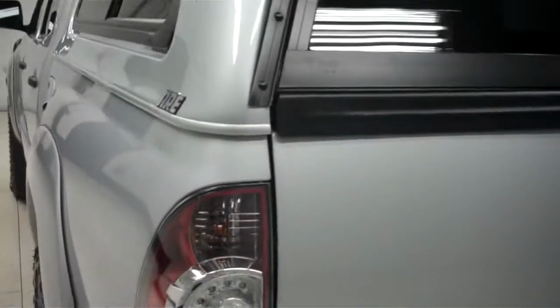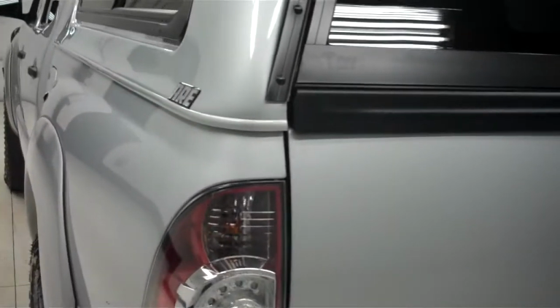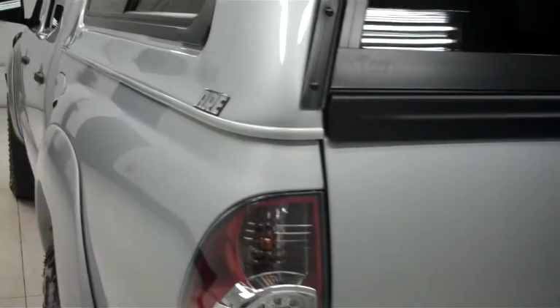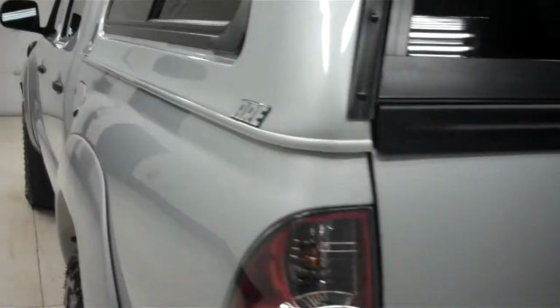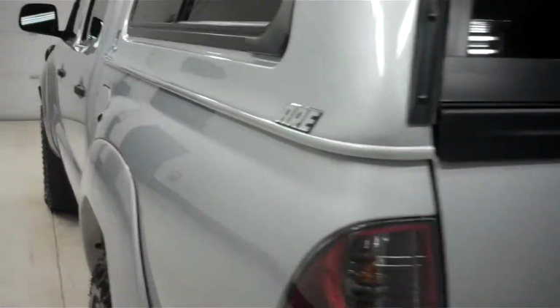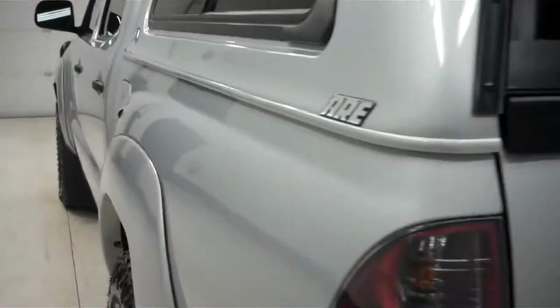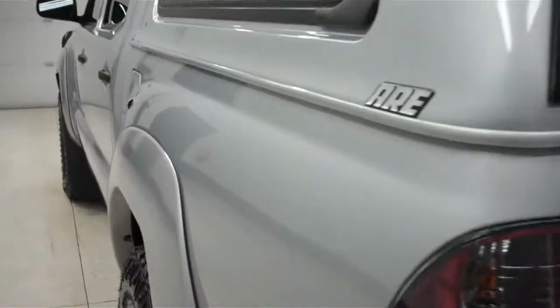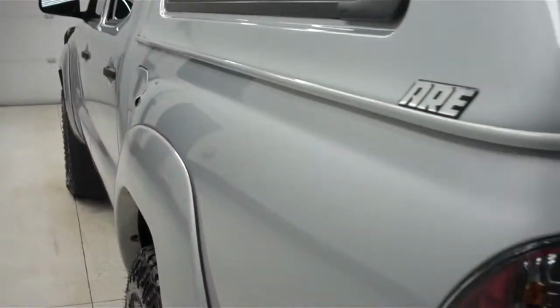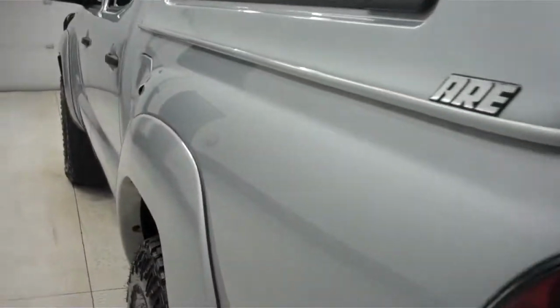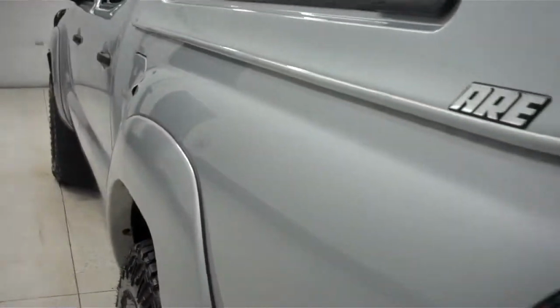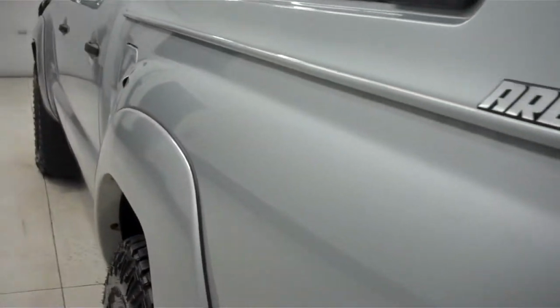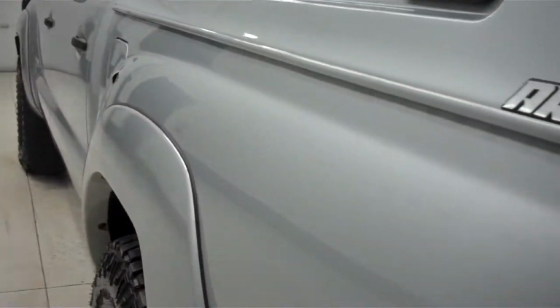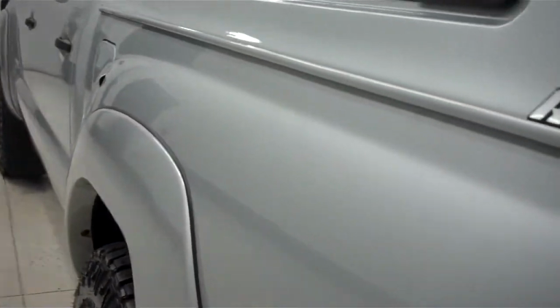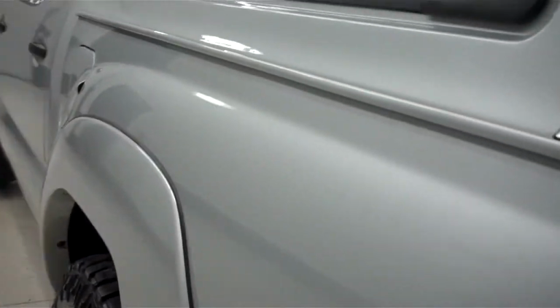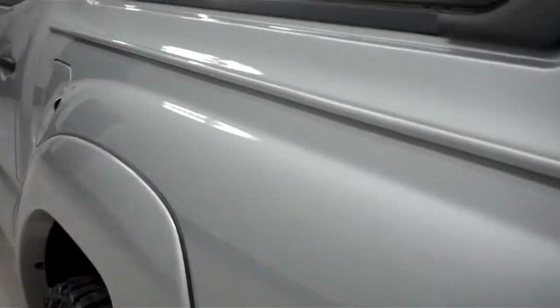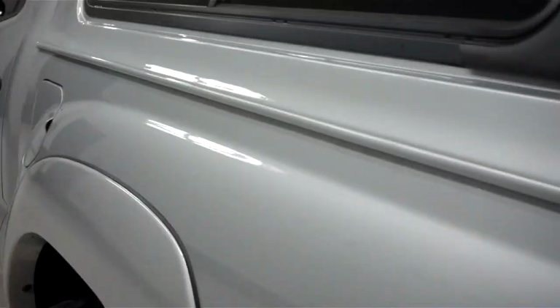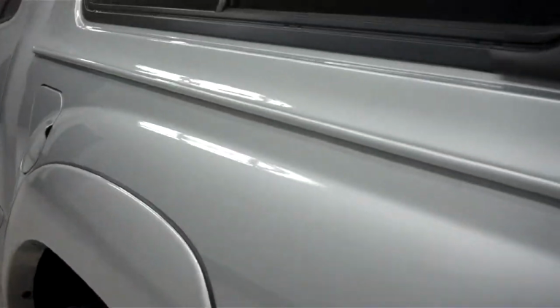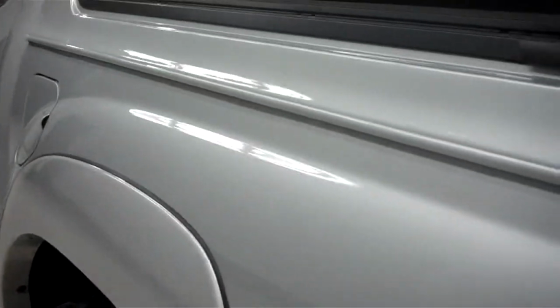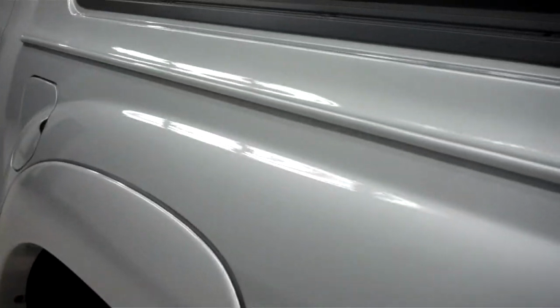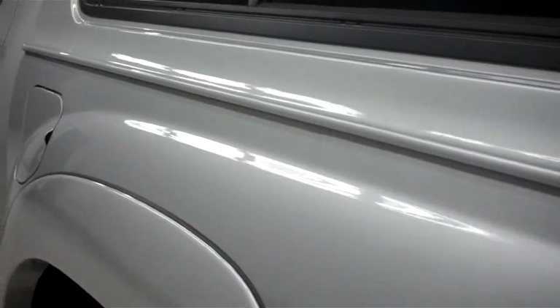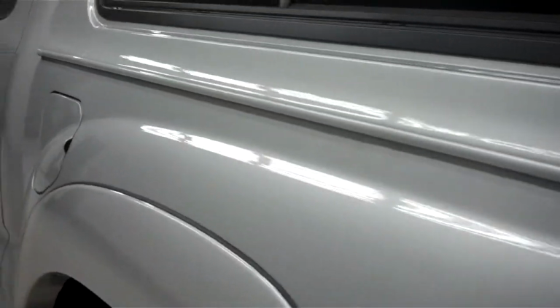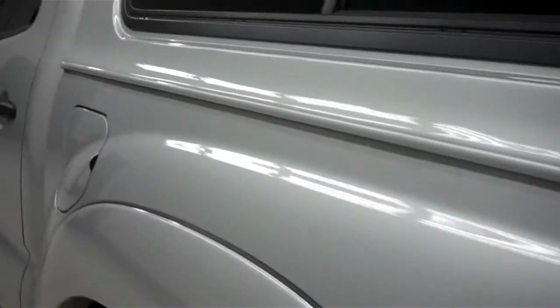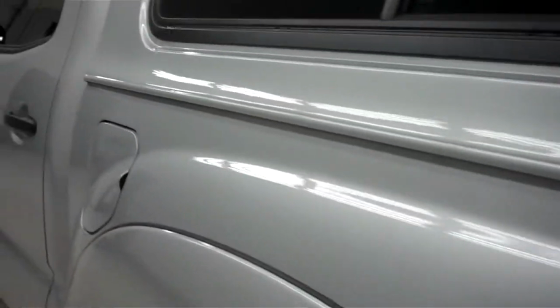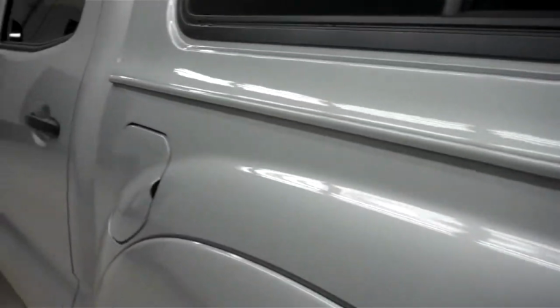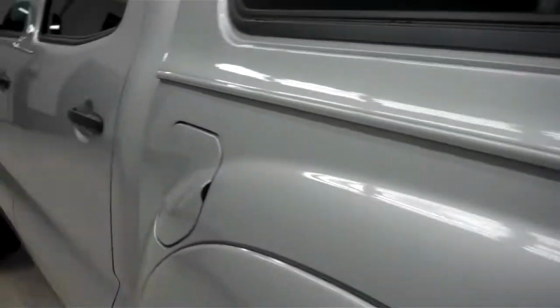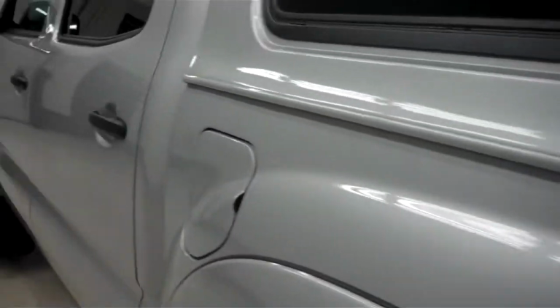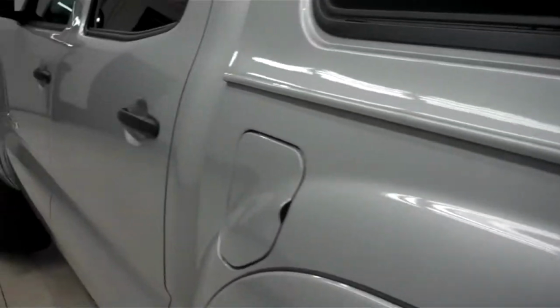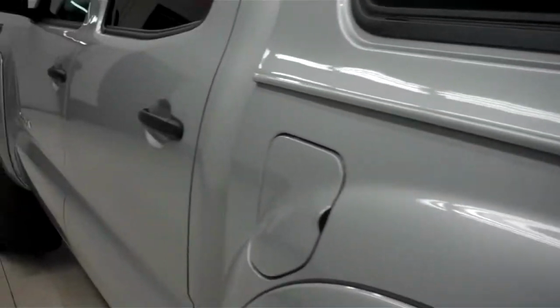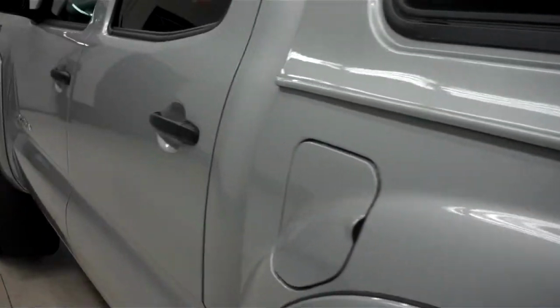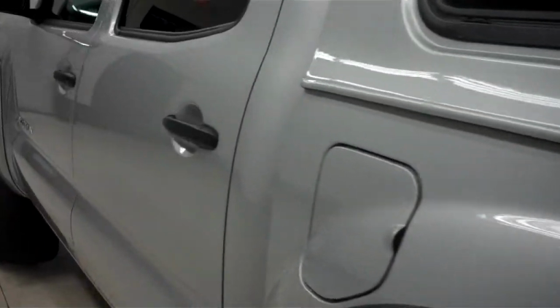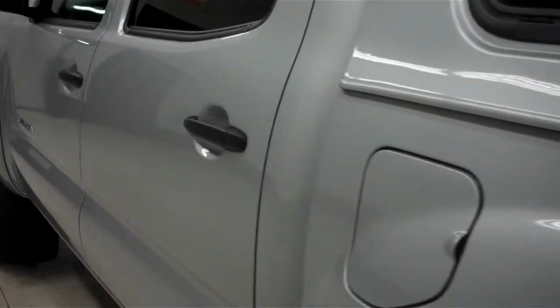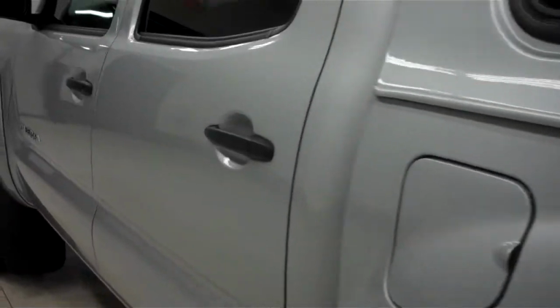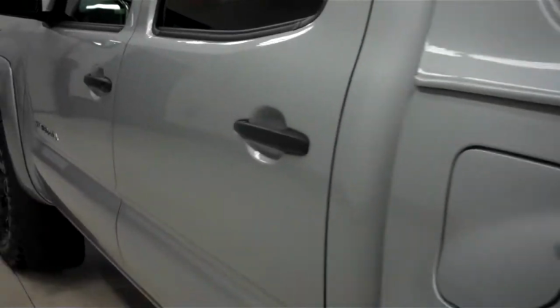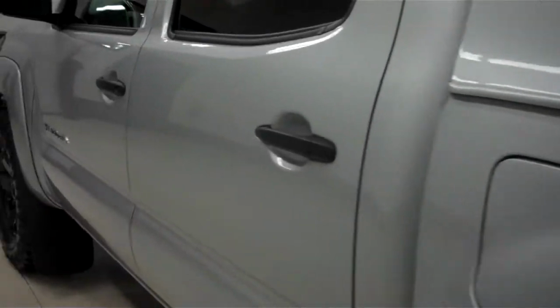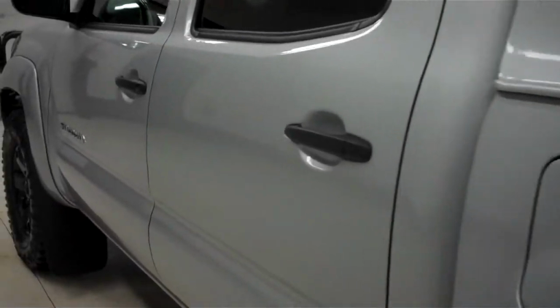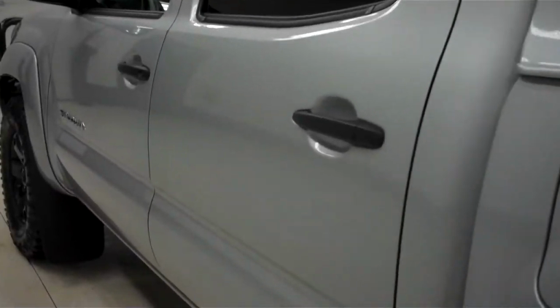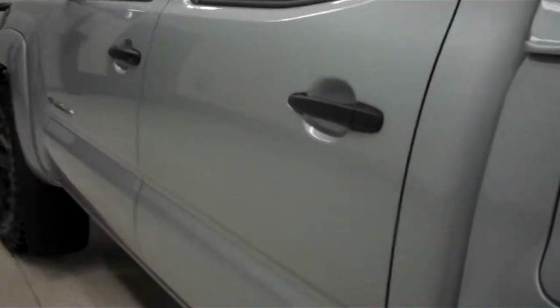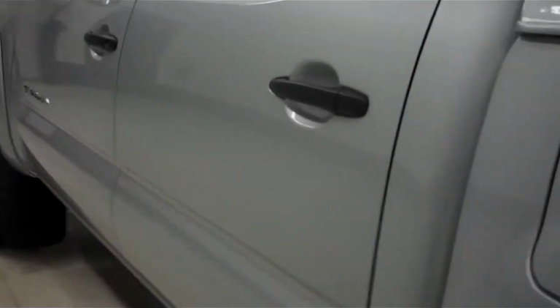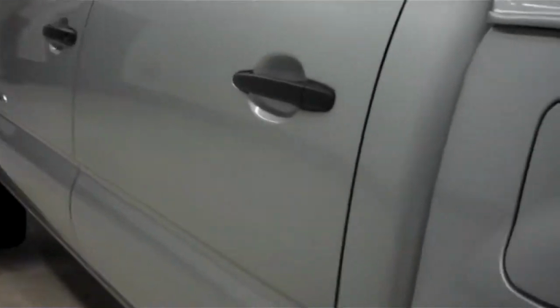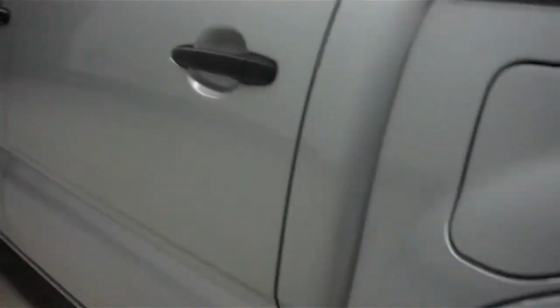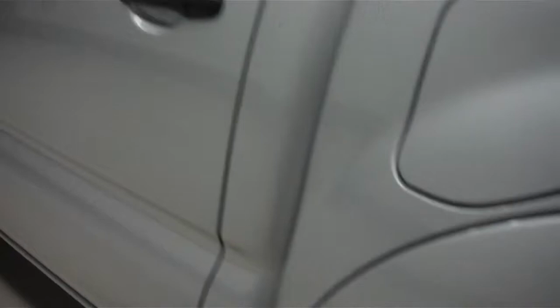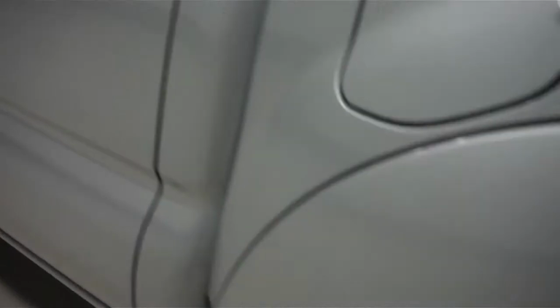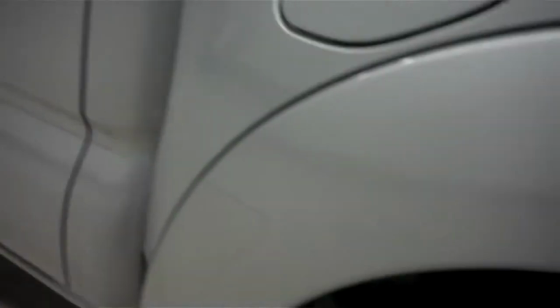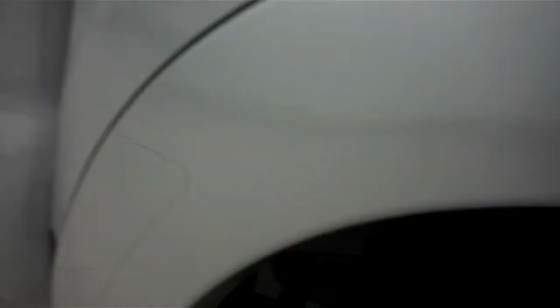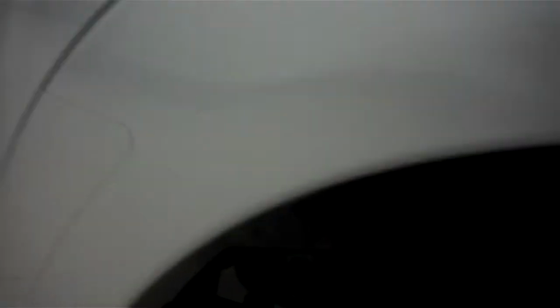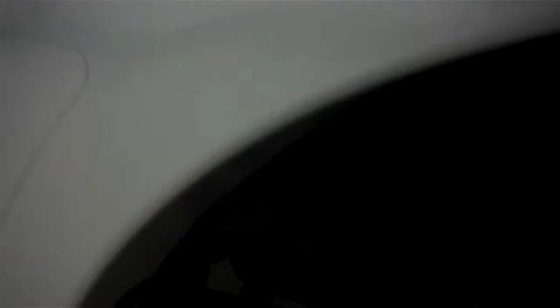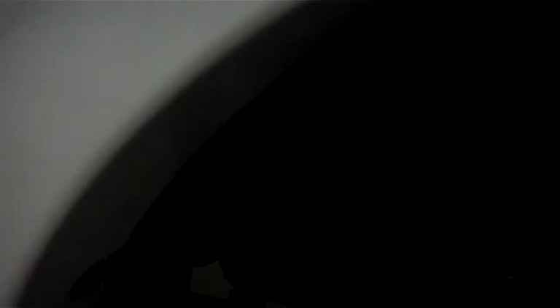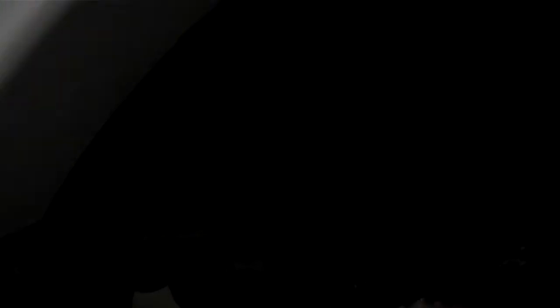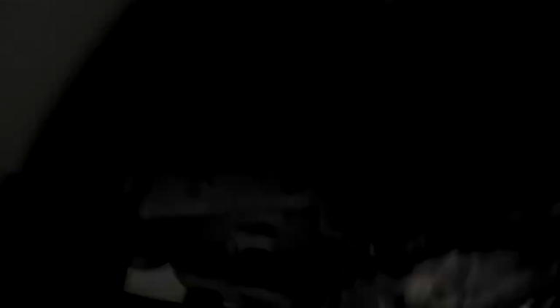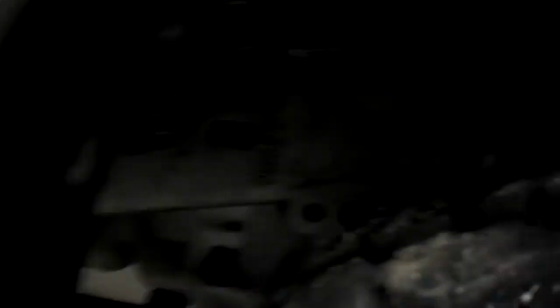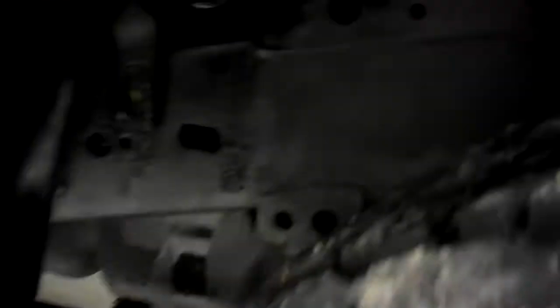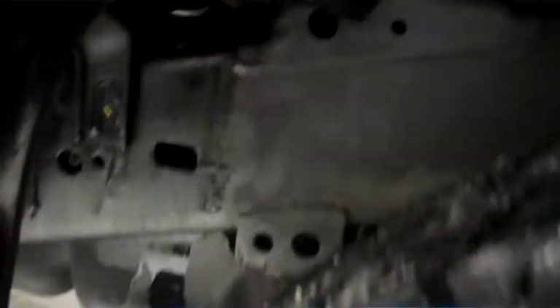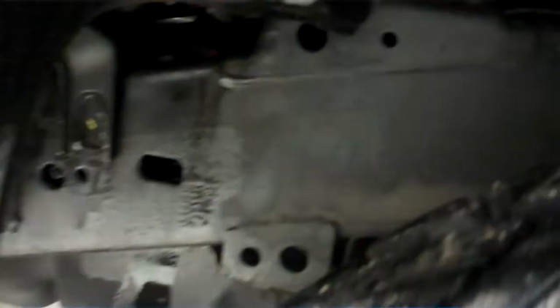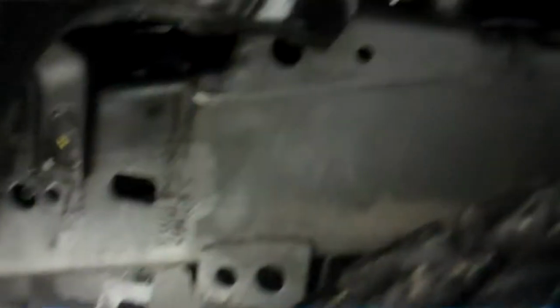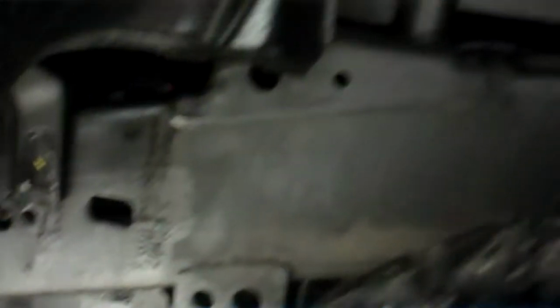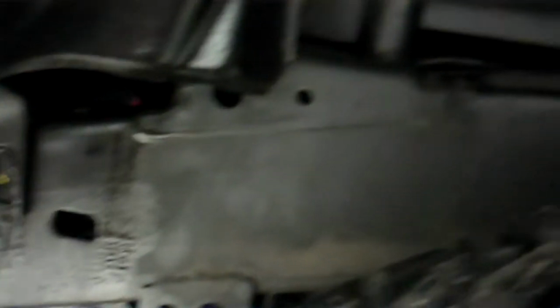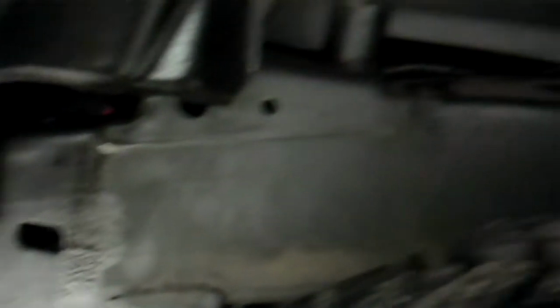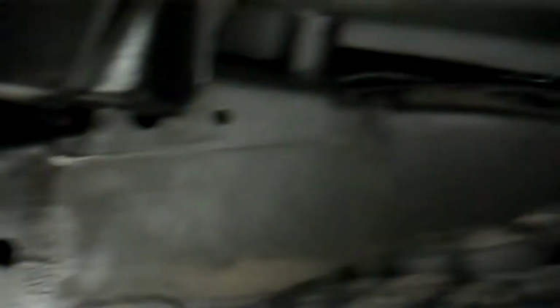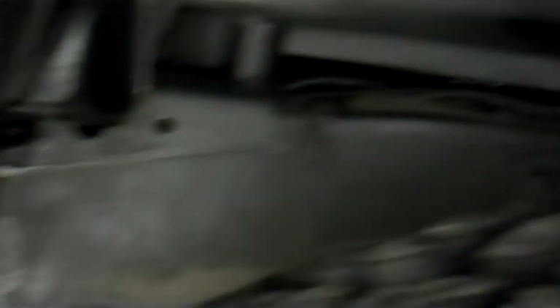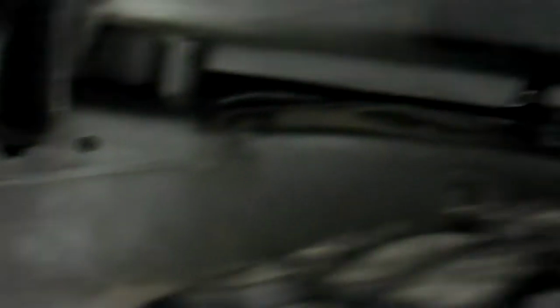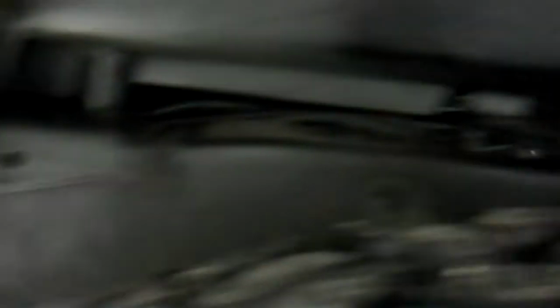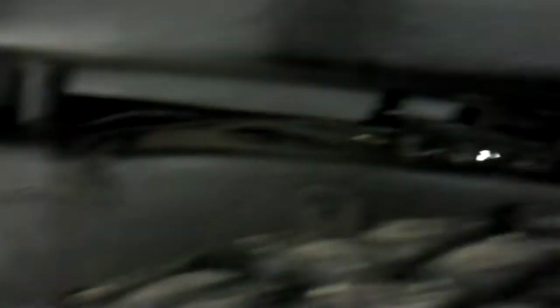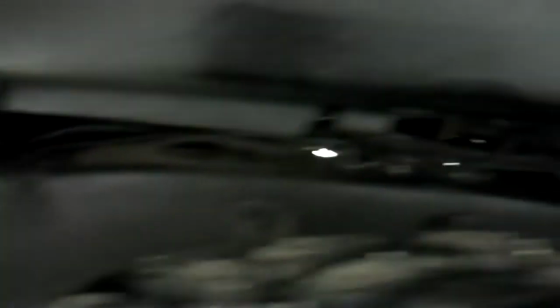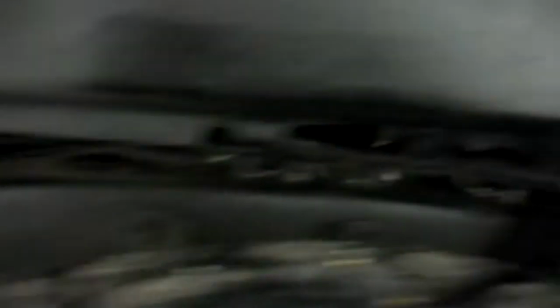You can see no visible dents or dings on the driver side as well. The frame is also very clean.